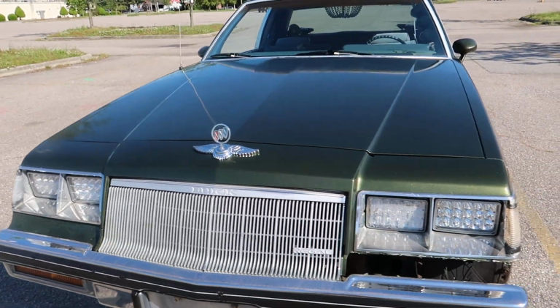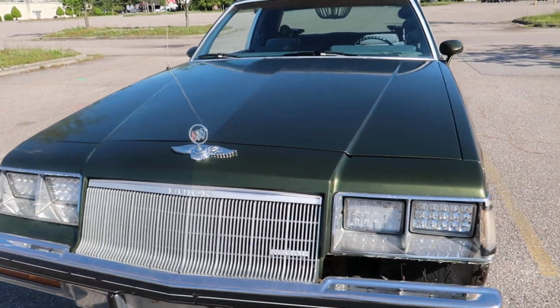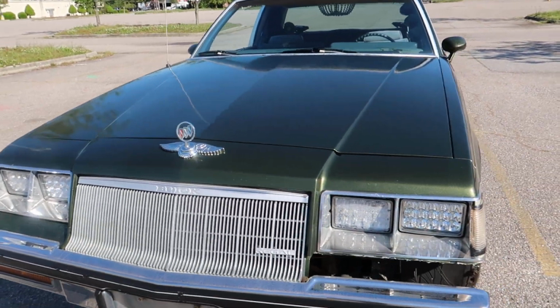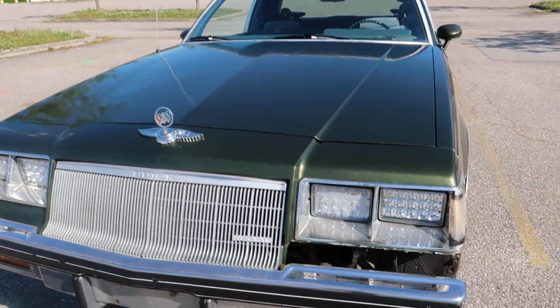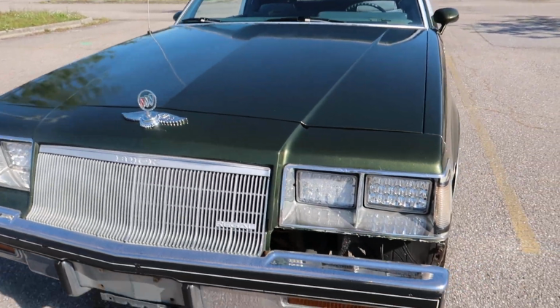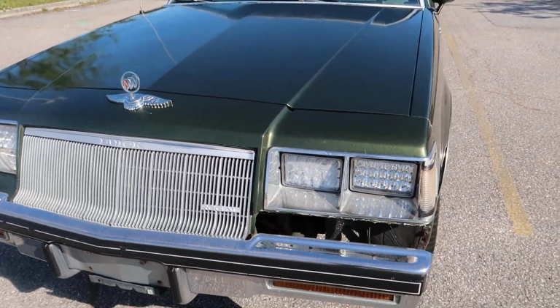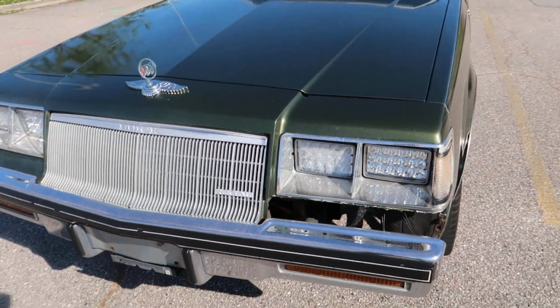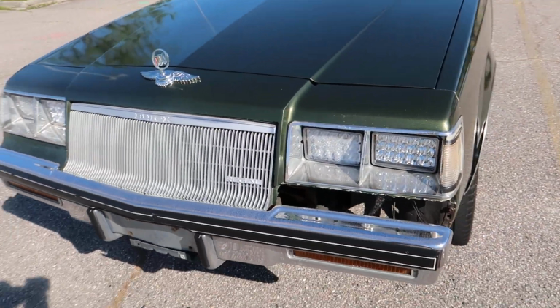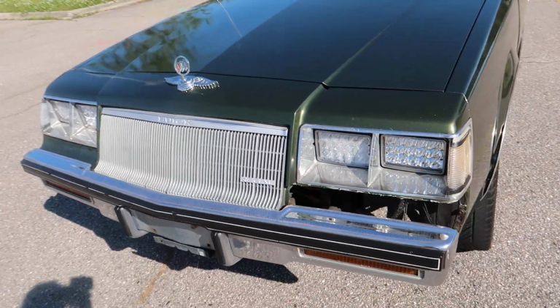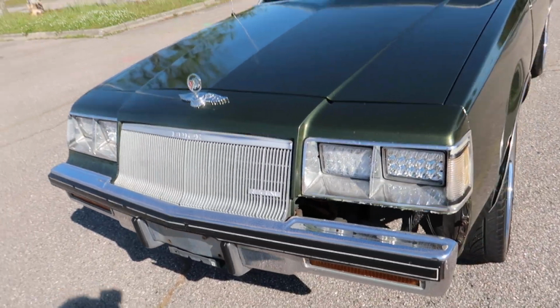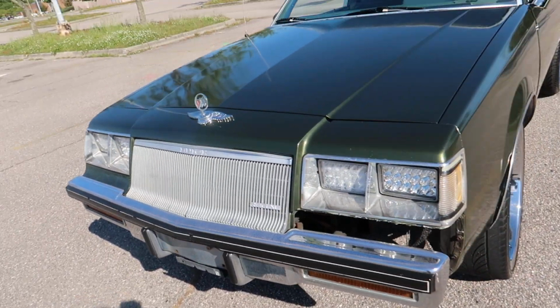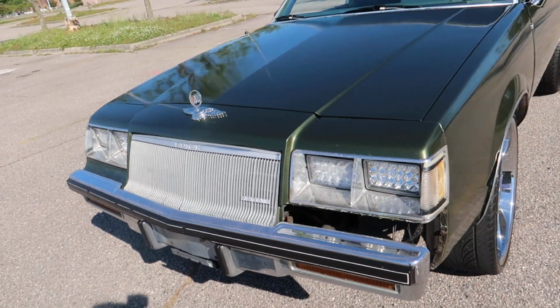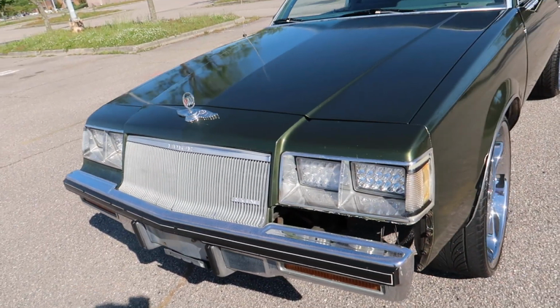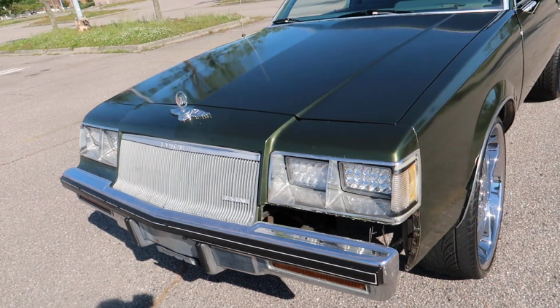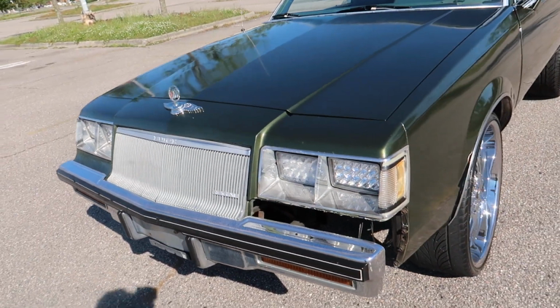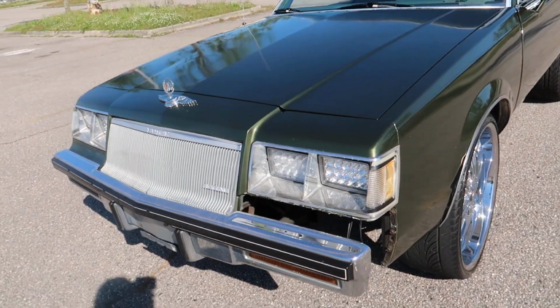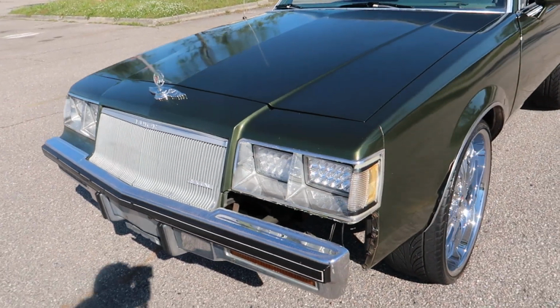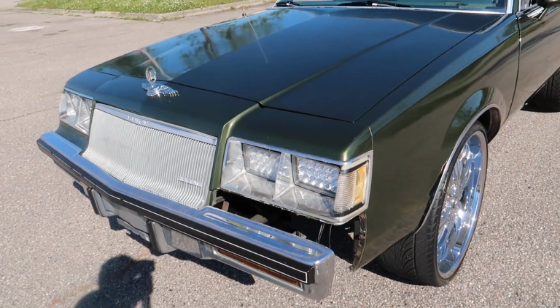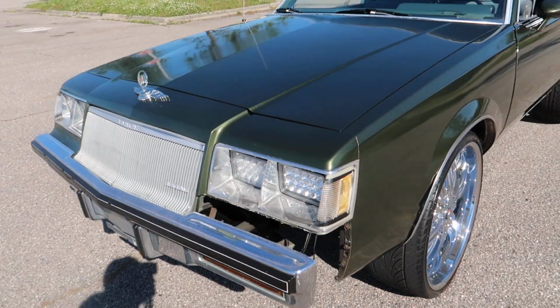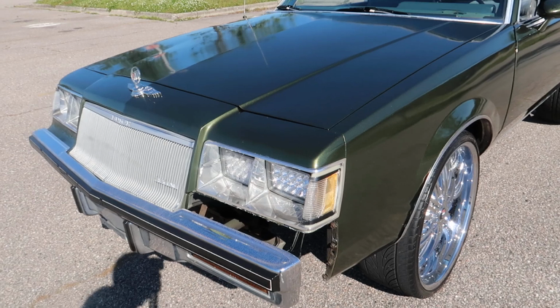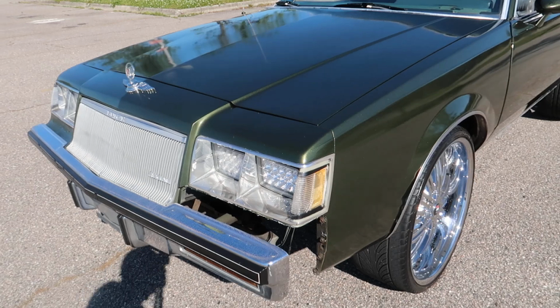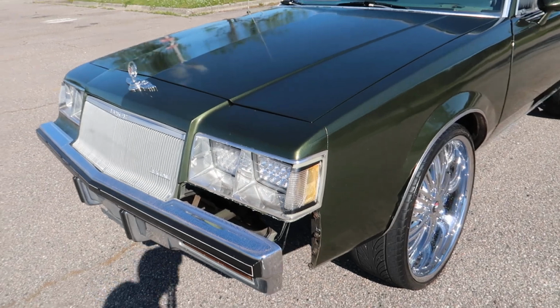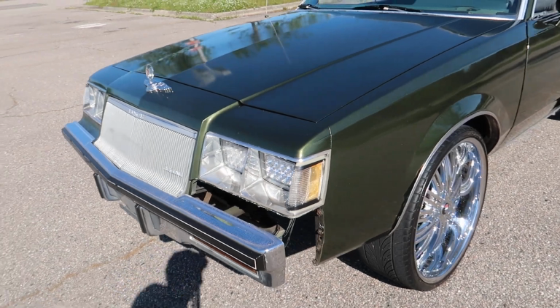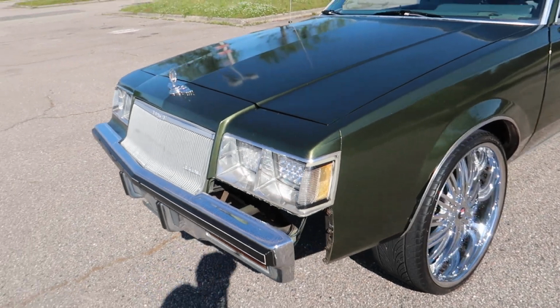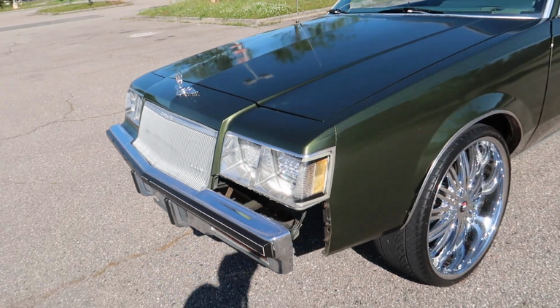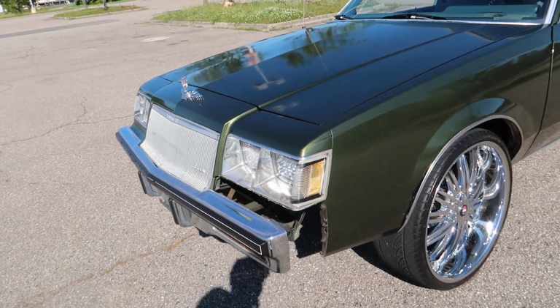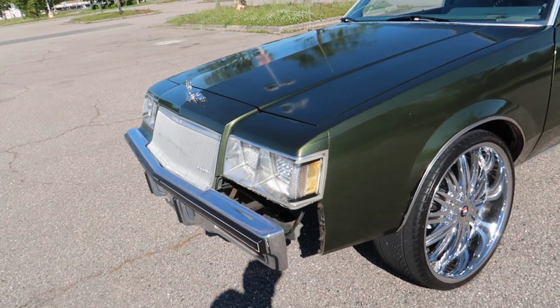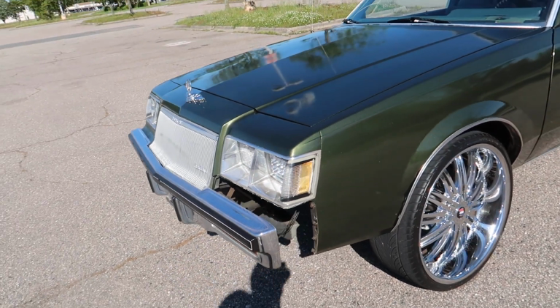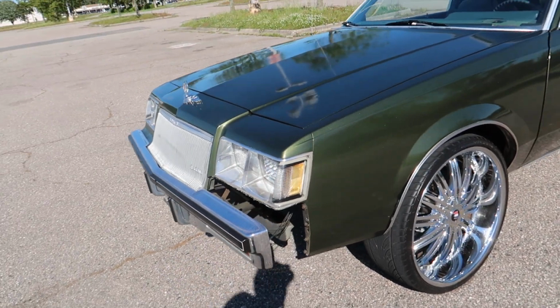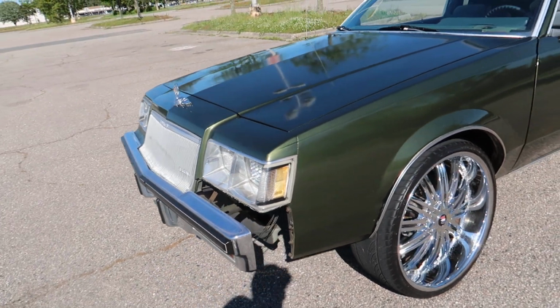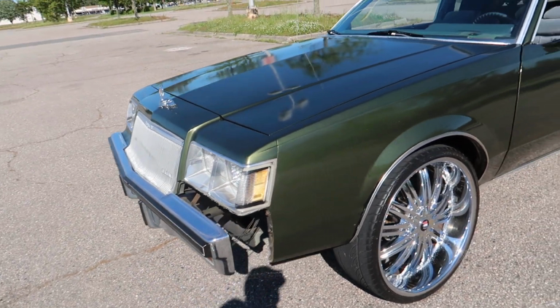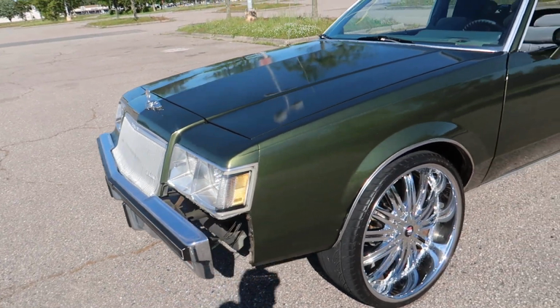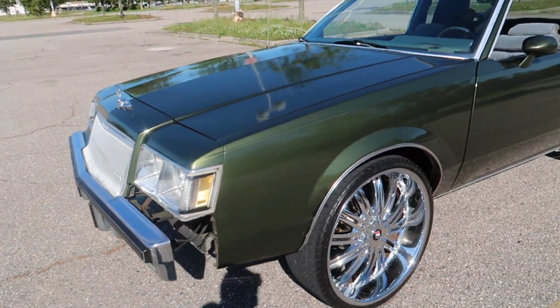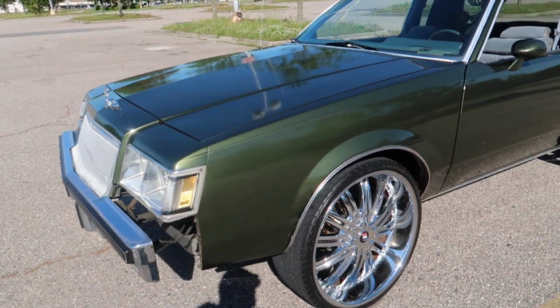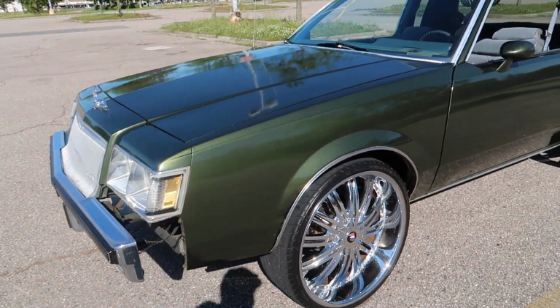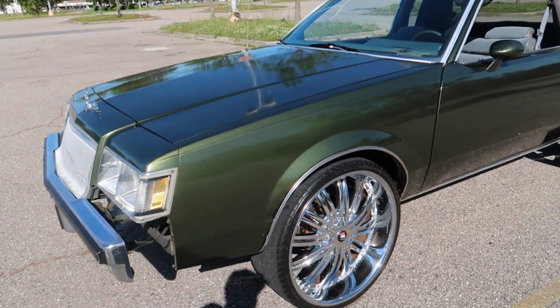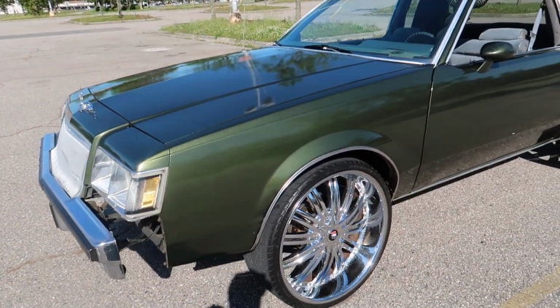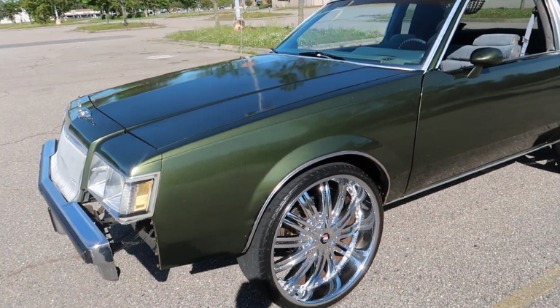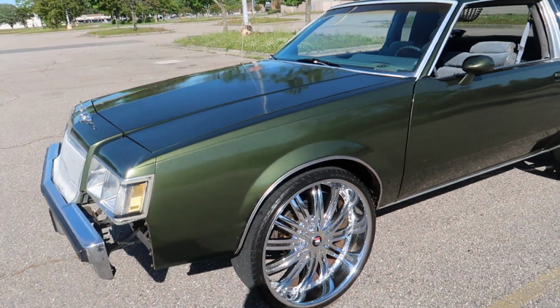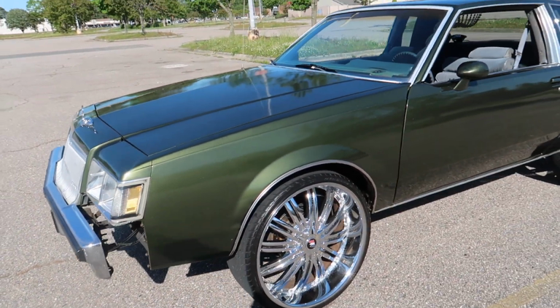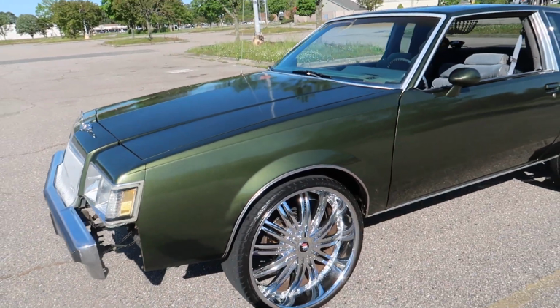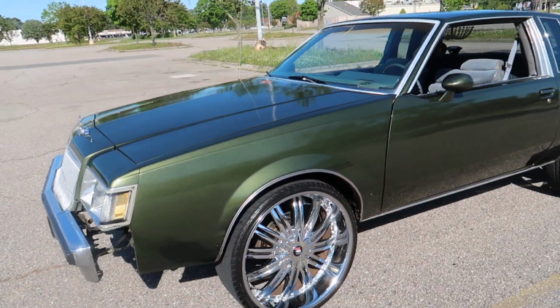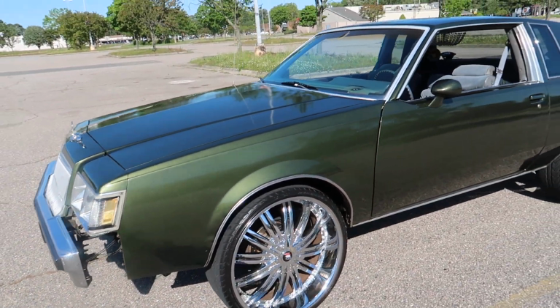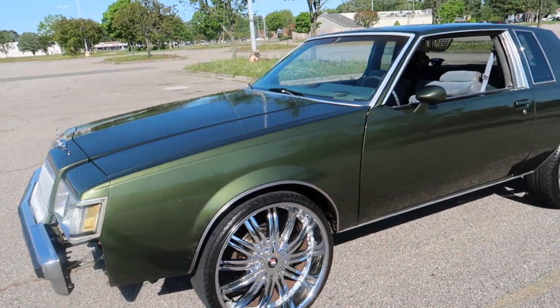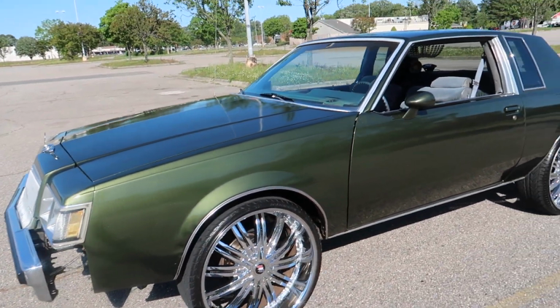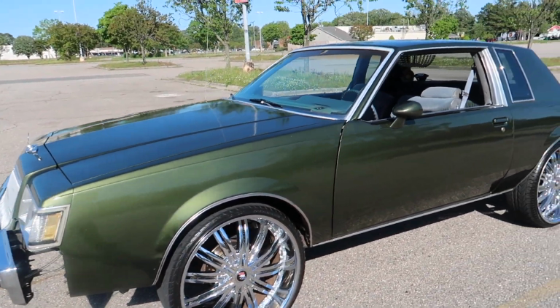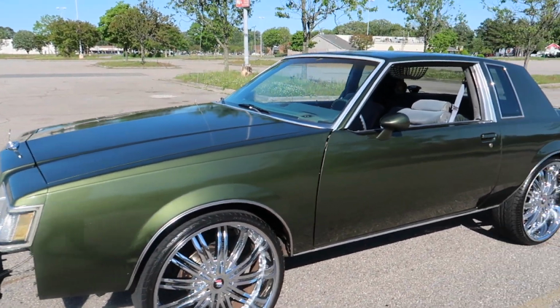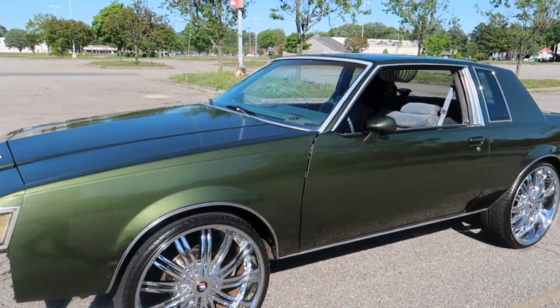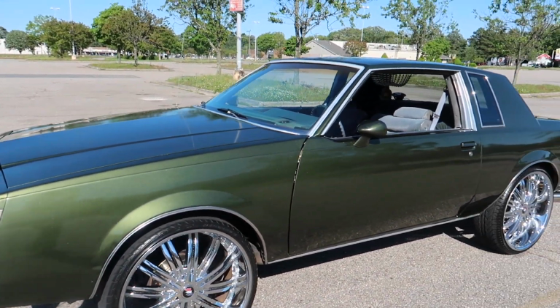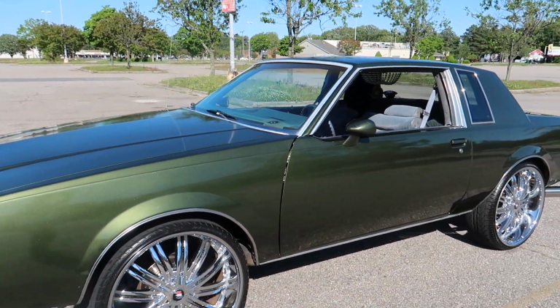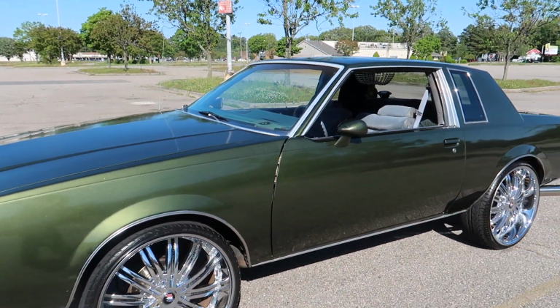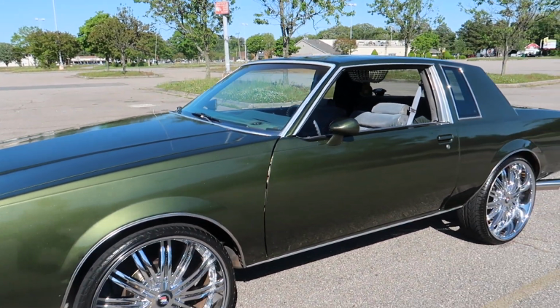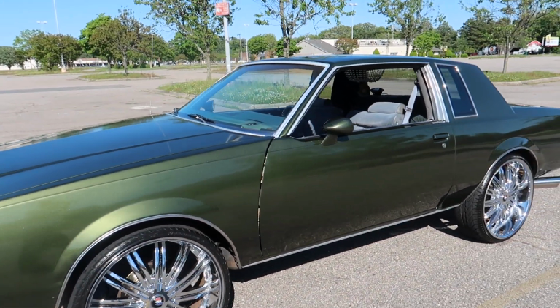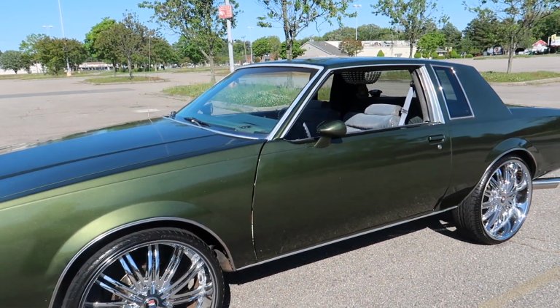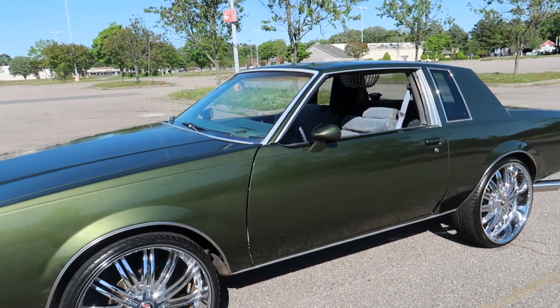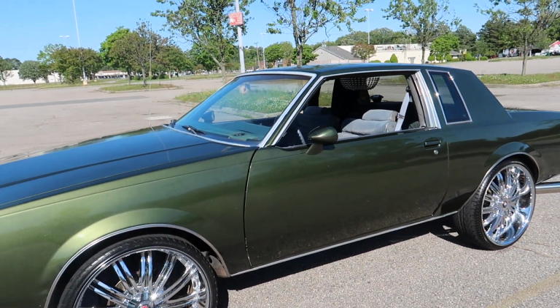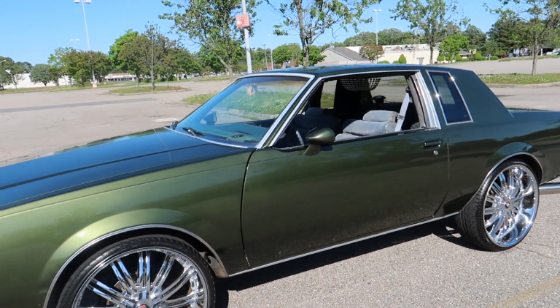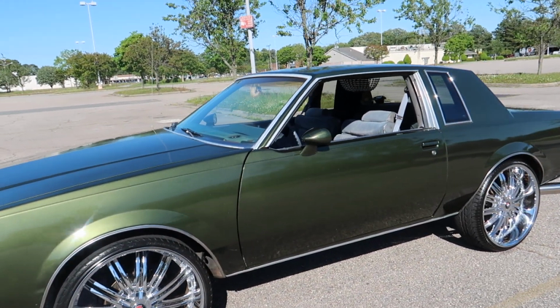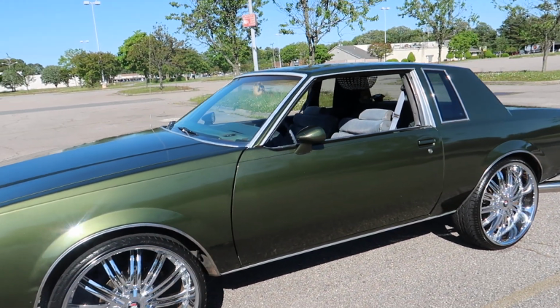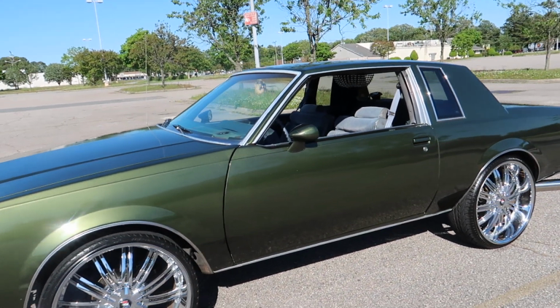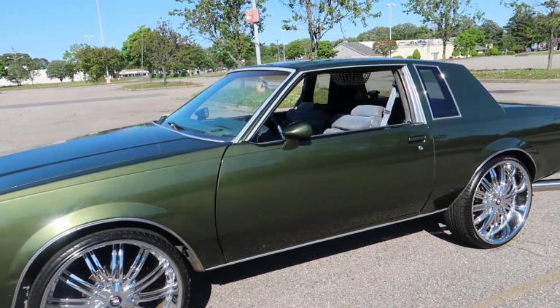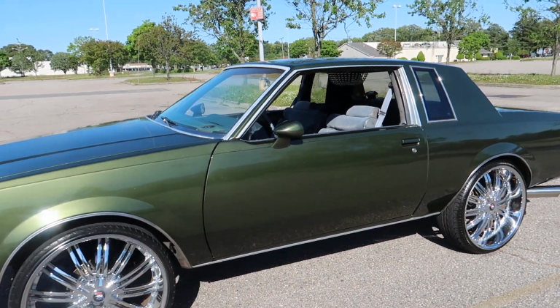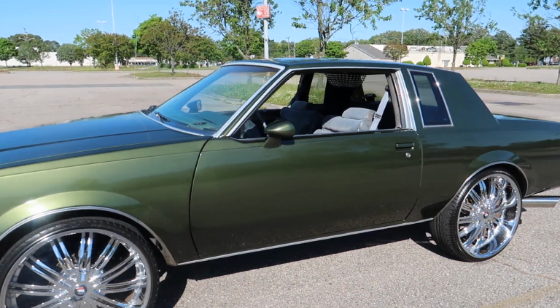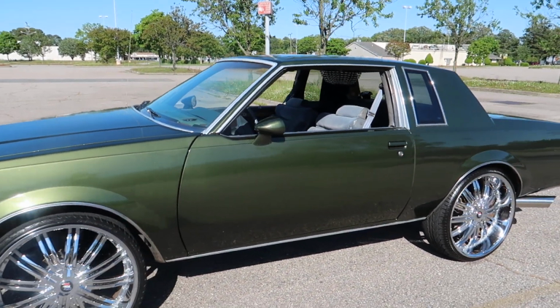I got my bumper filler coming in. My man still got some paint for me, but got my bumper filler coming in.